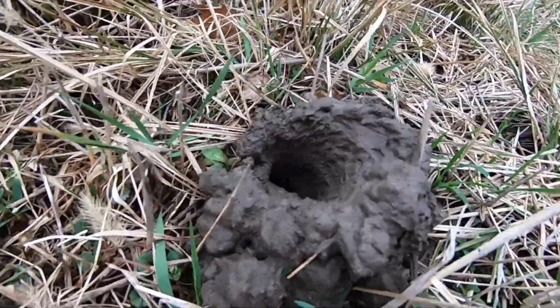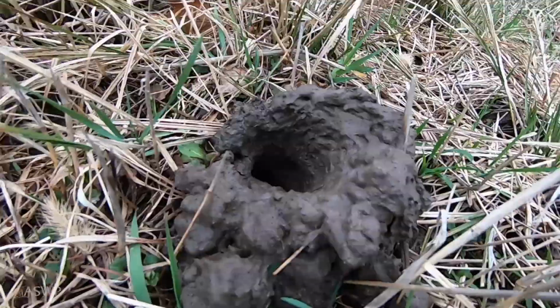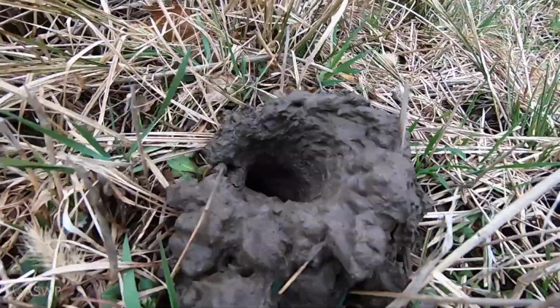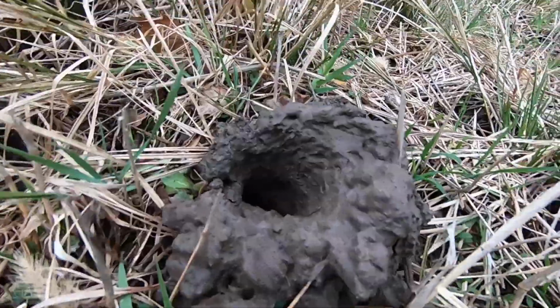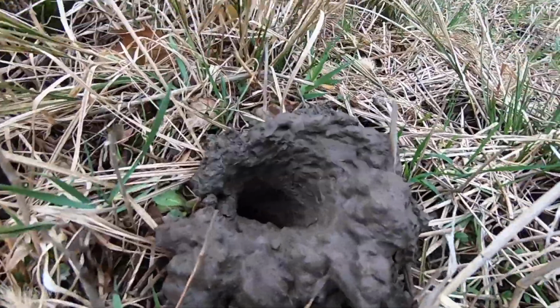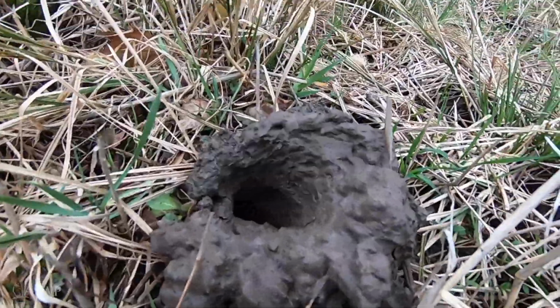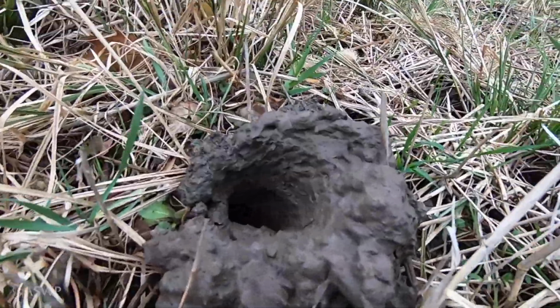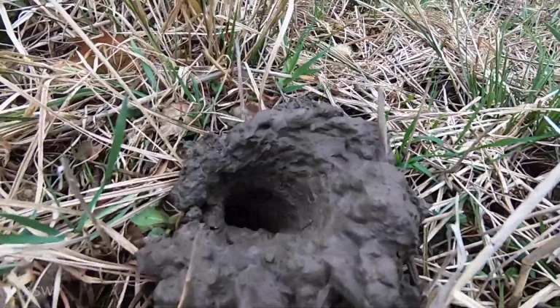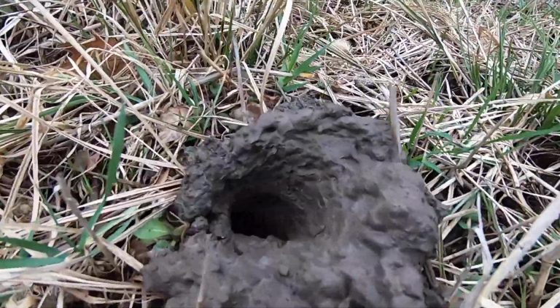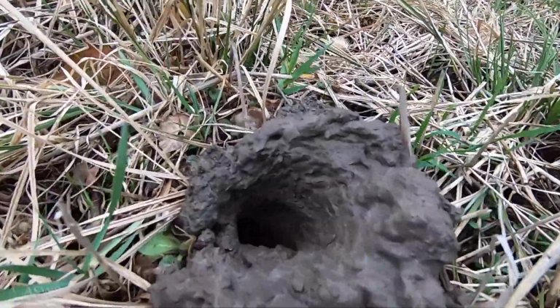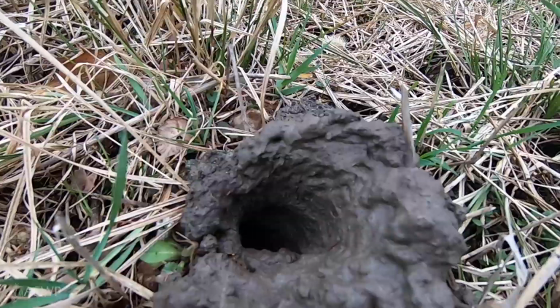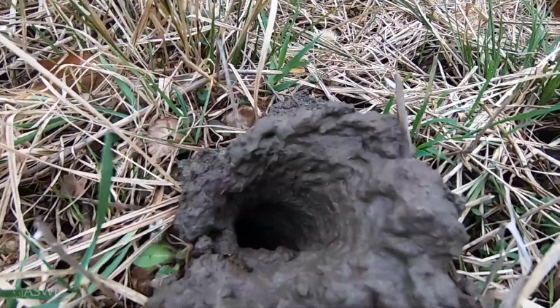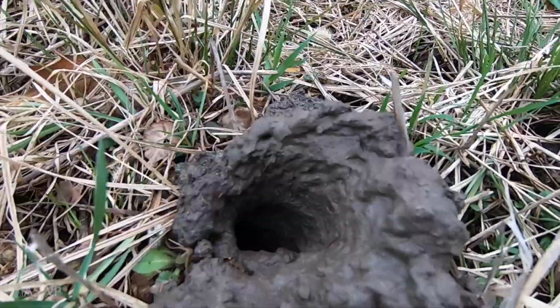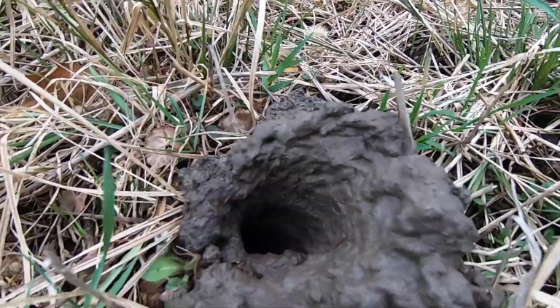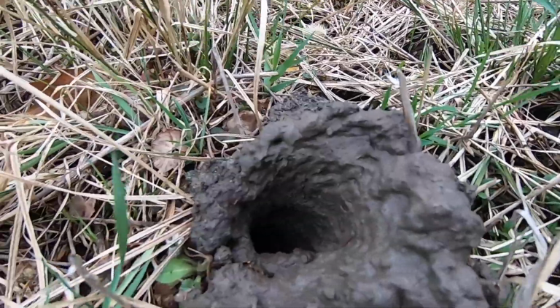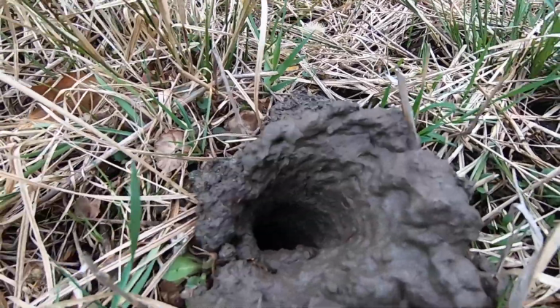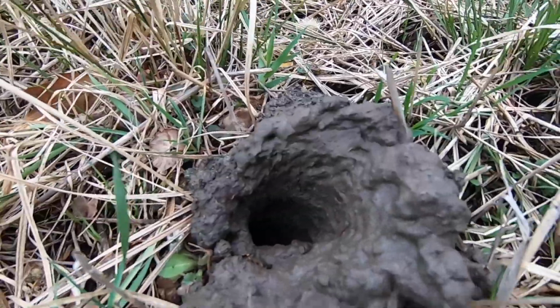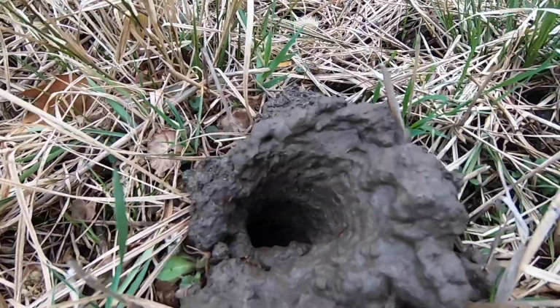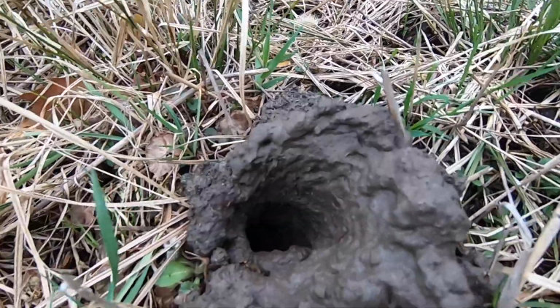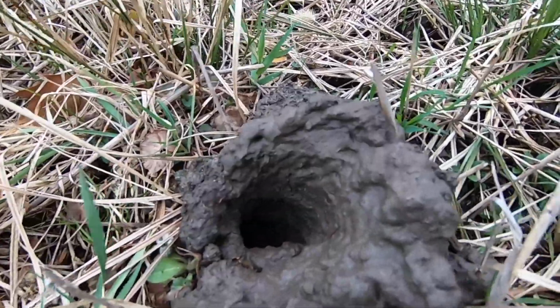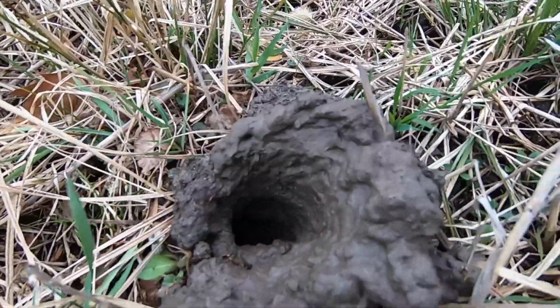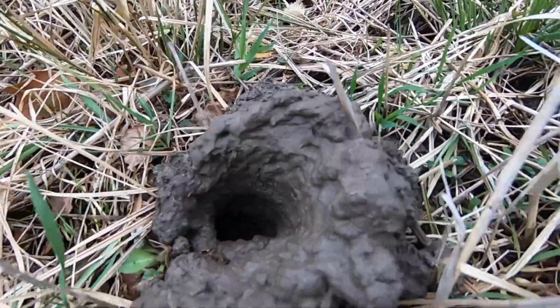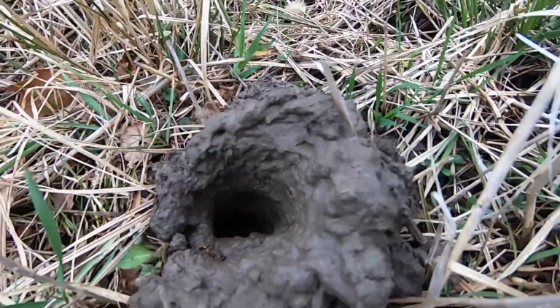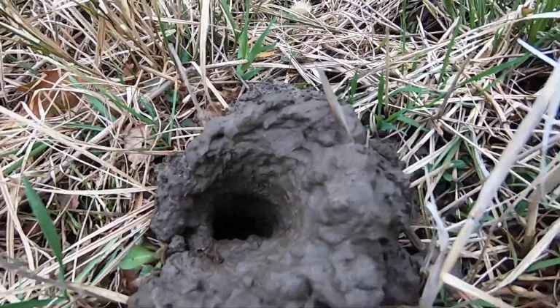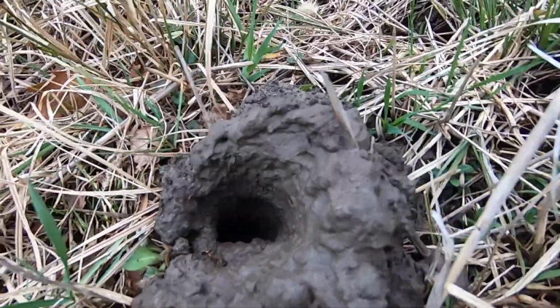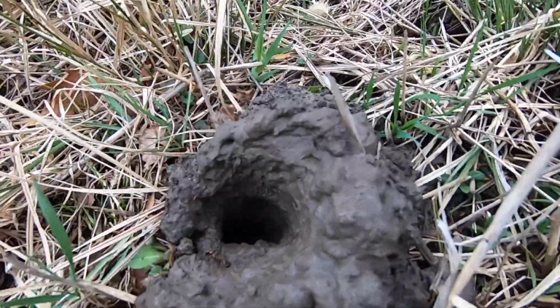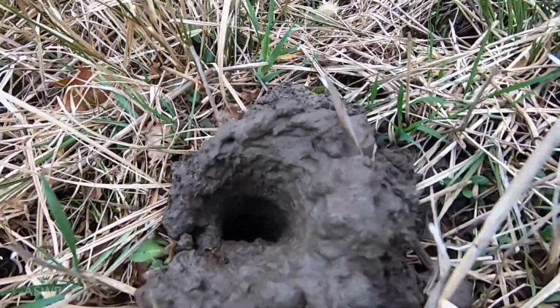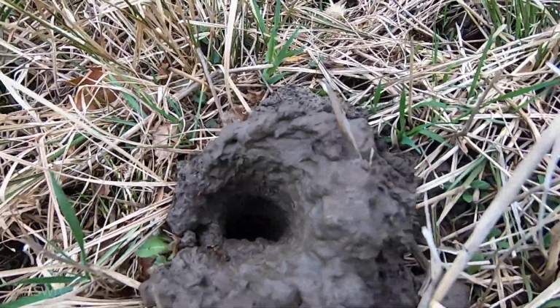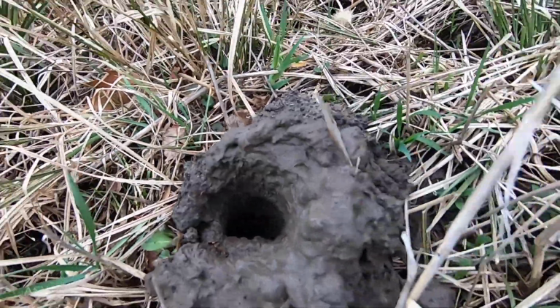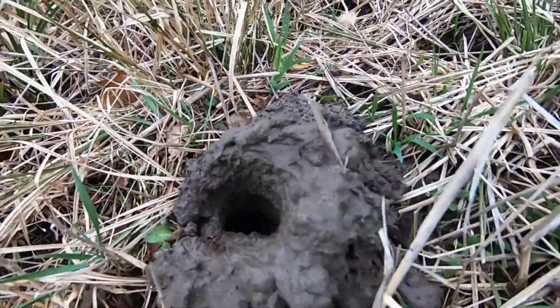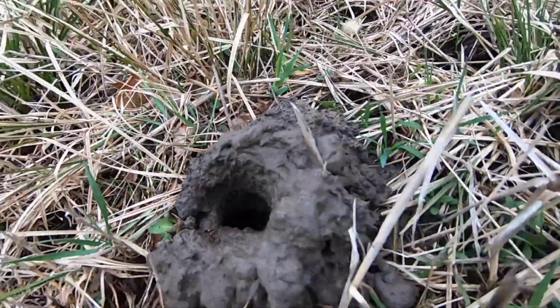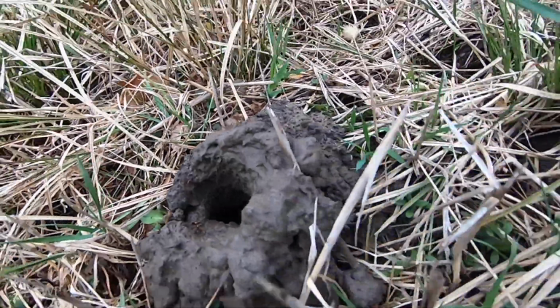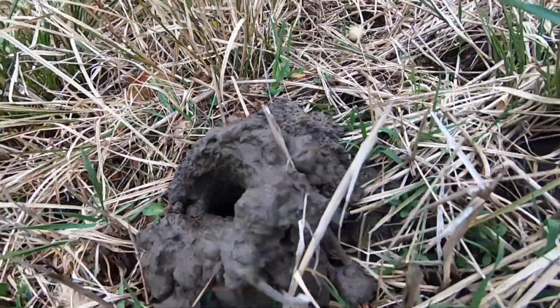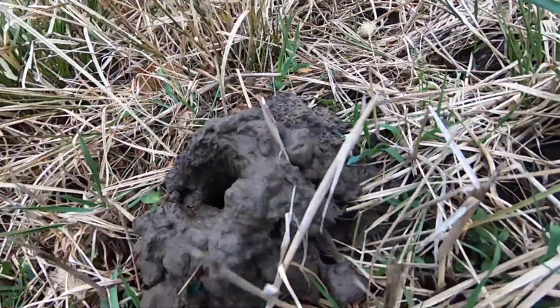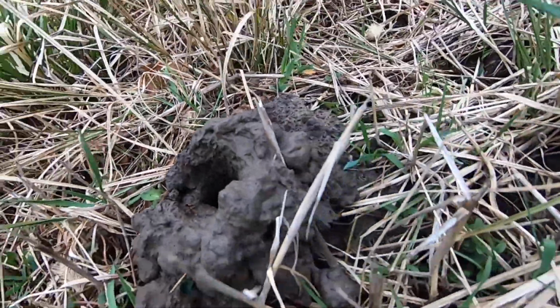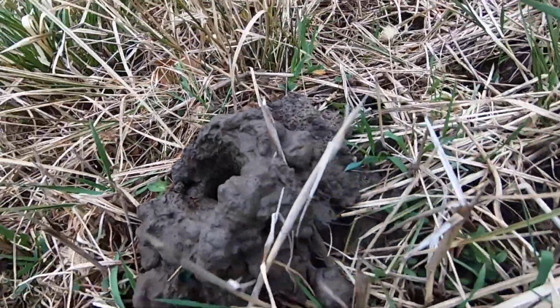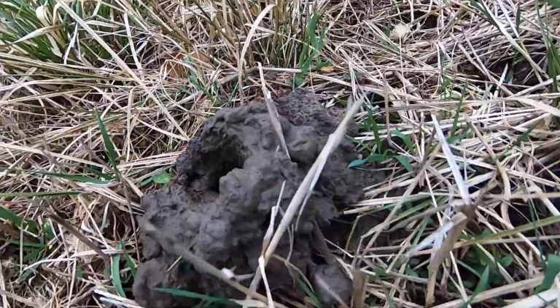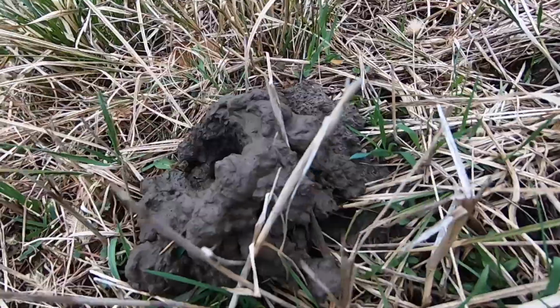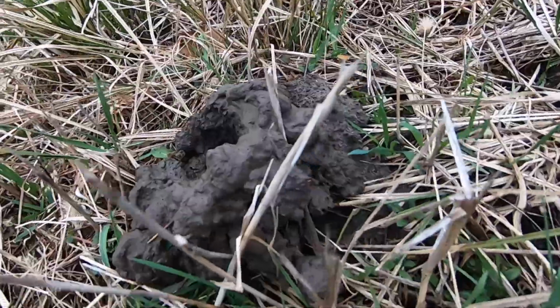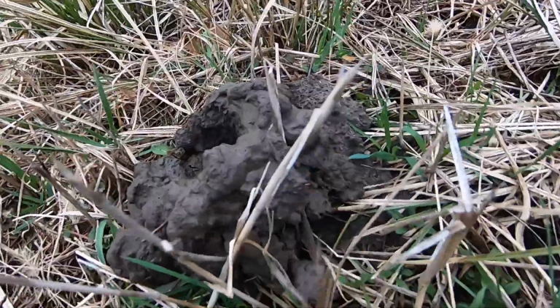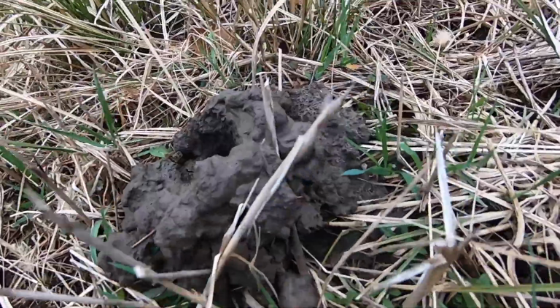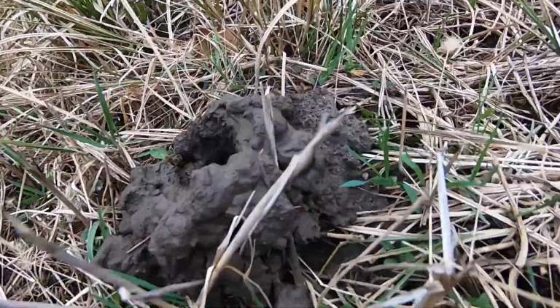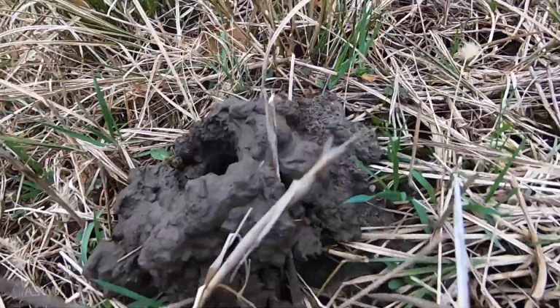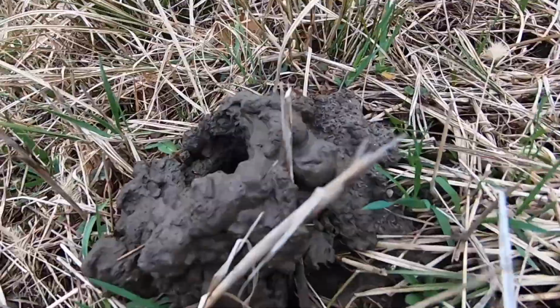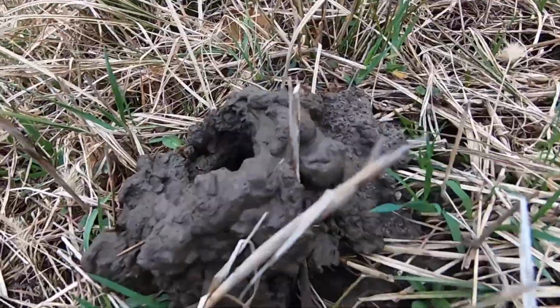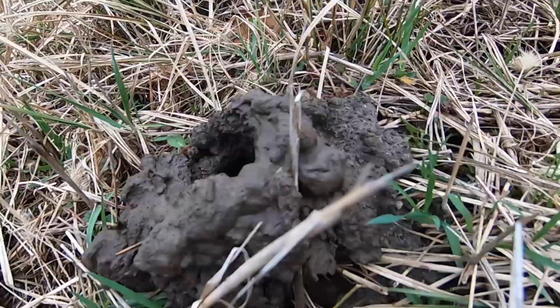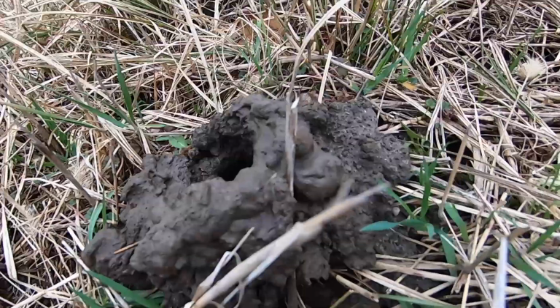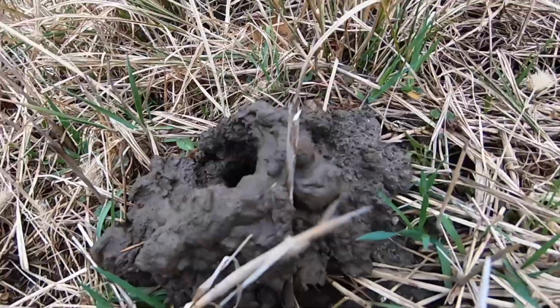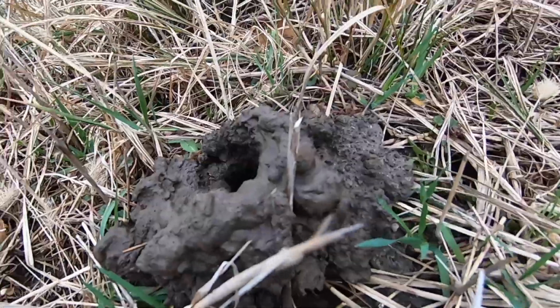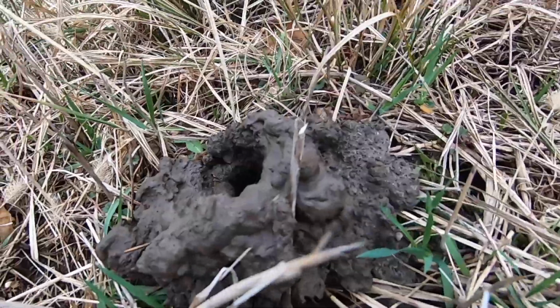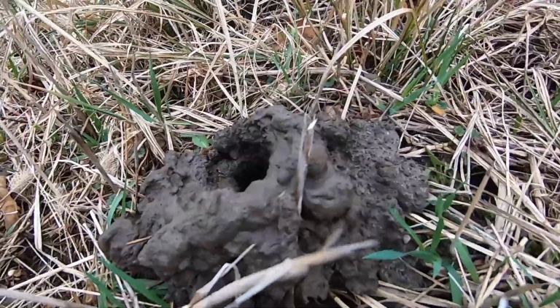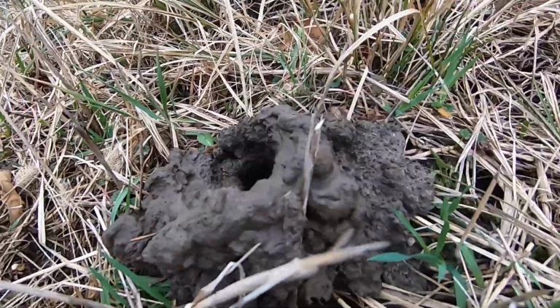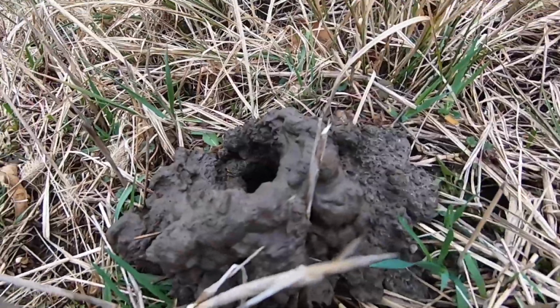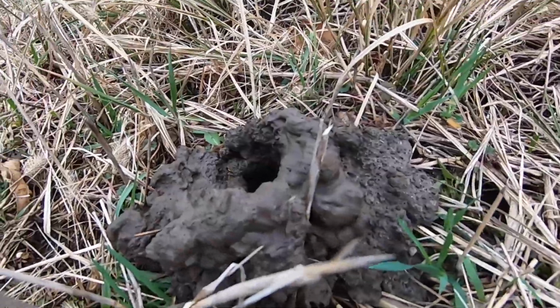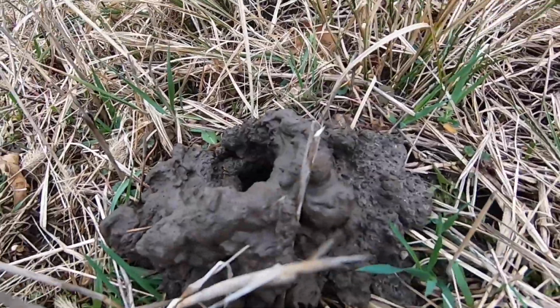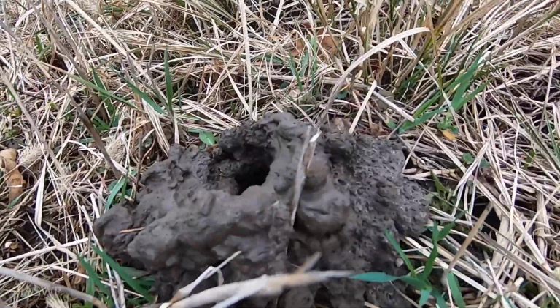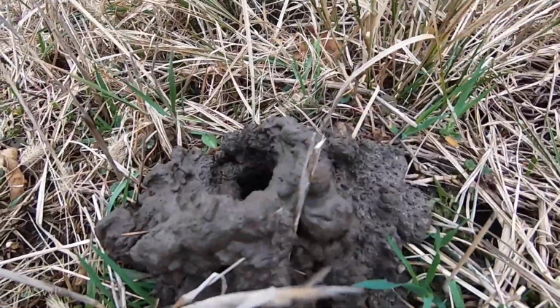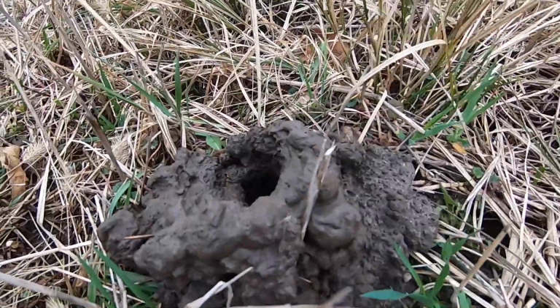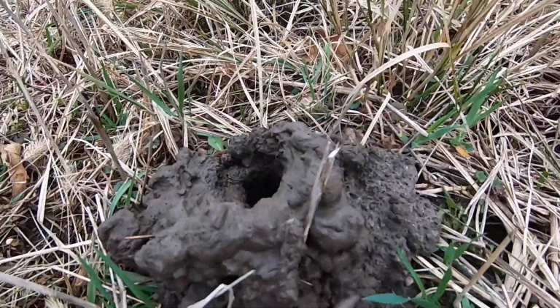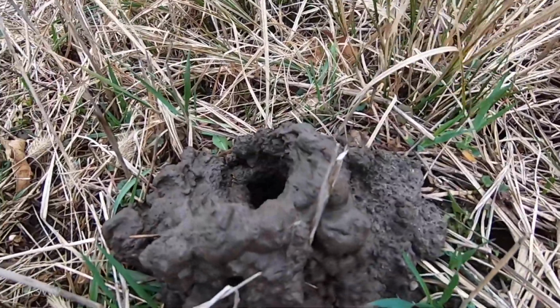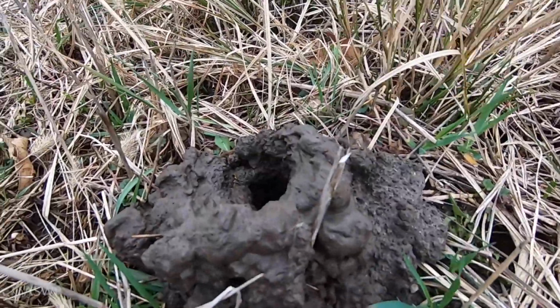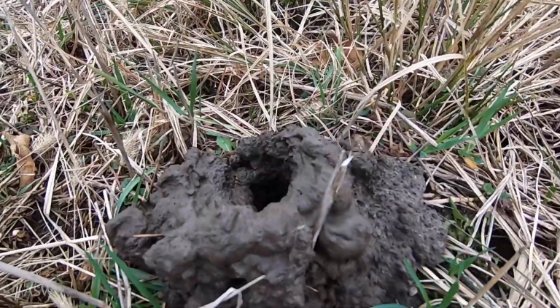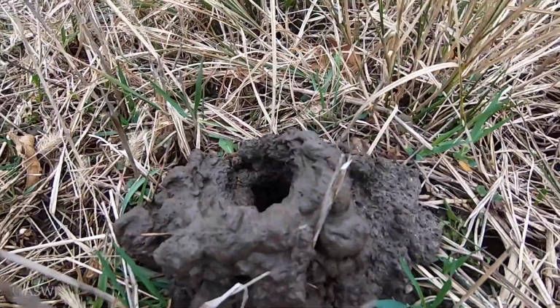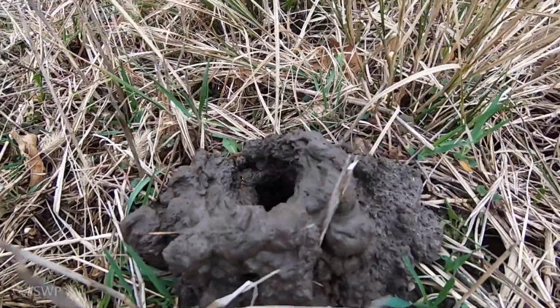So this is a type of burrow called a crayfish chimney — crawfish if you're from Louisiana.